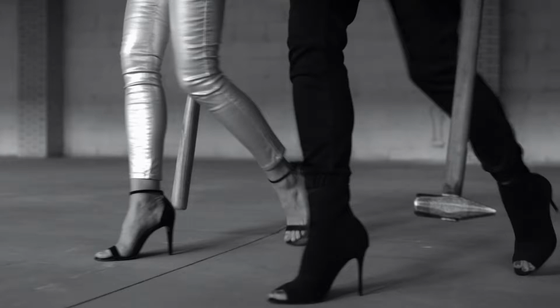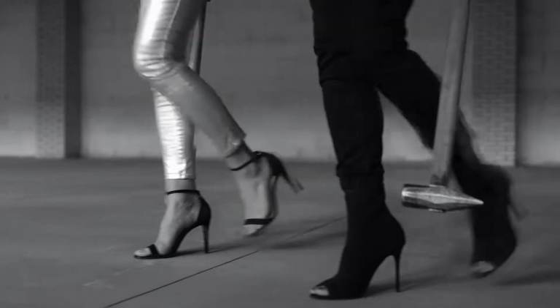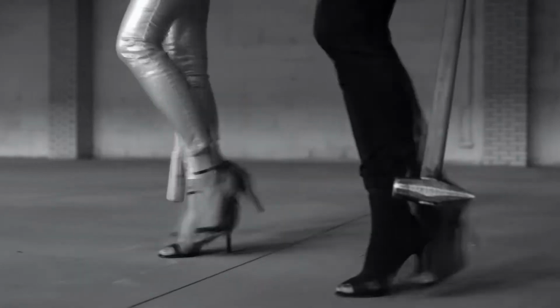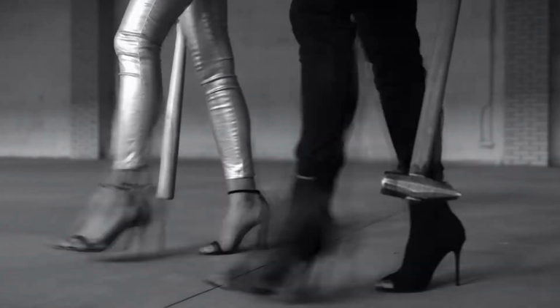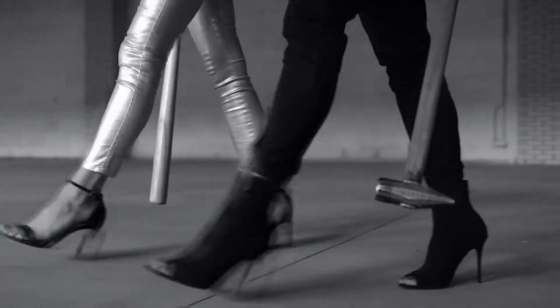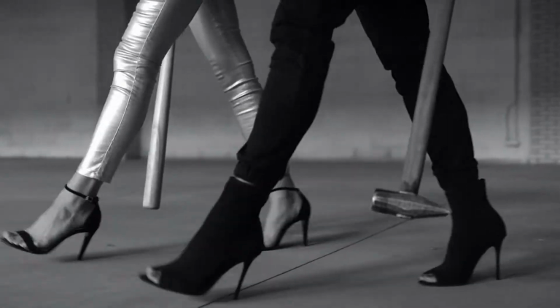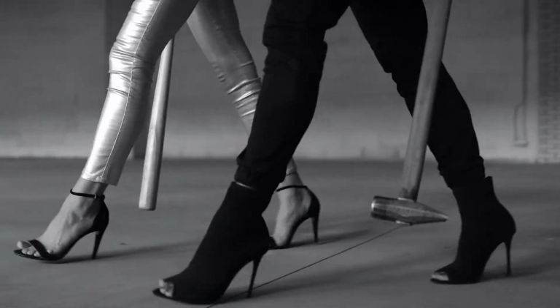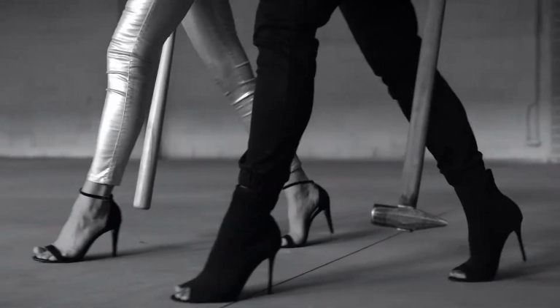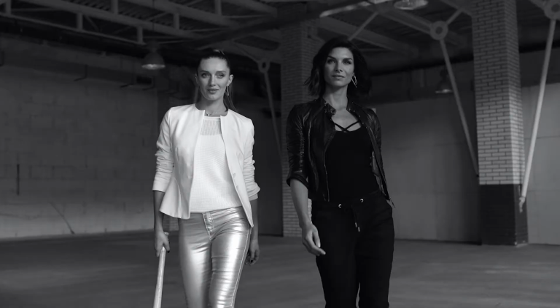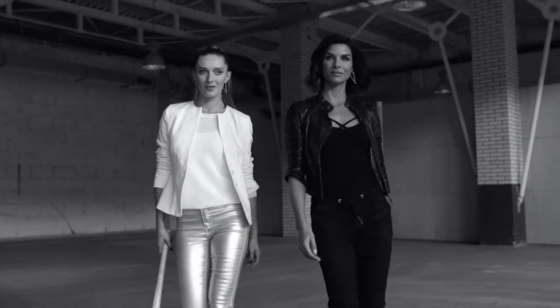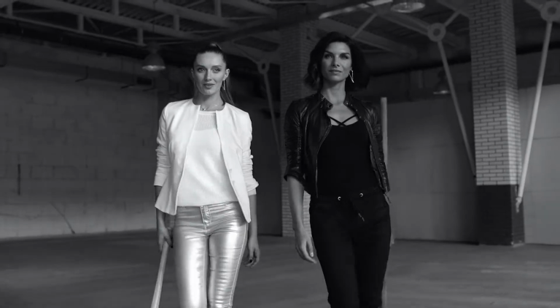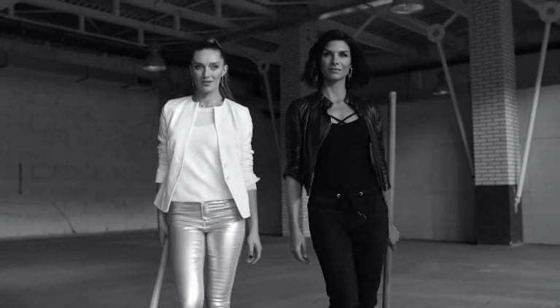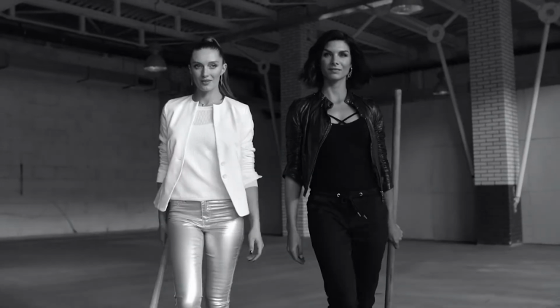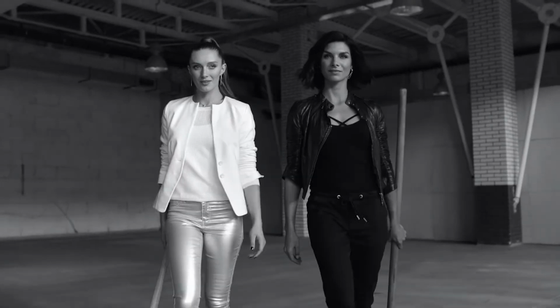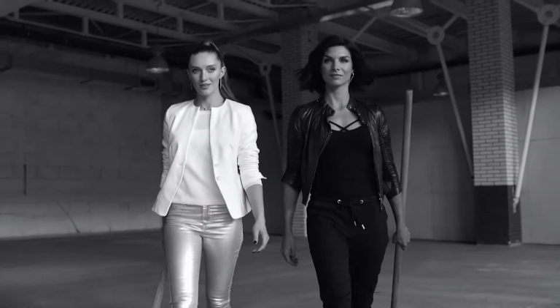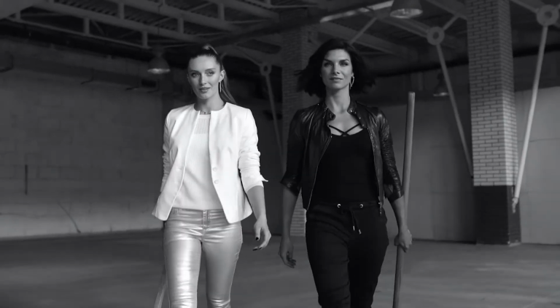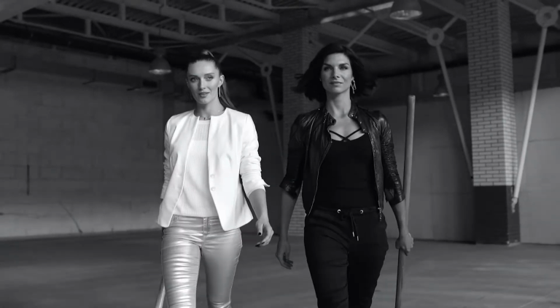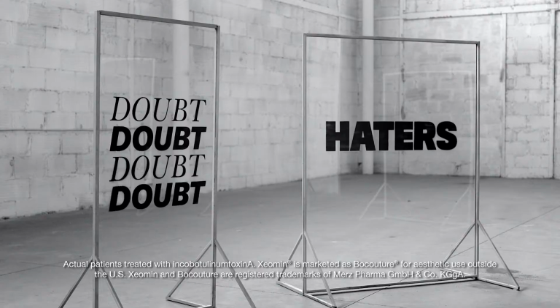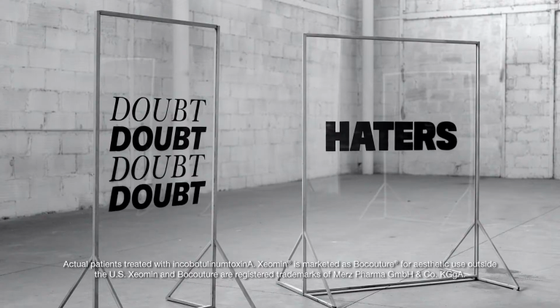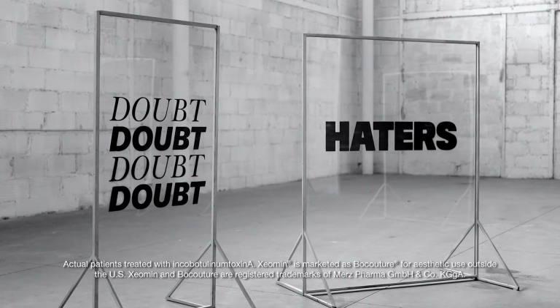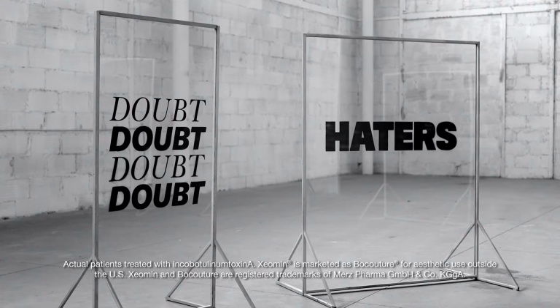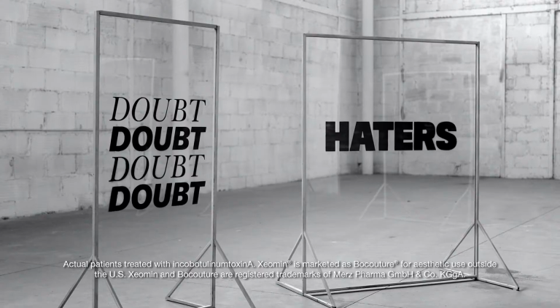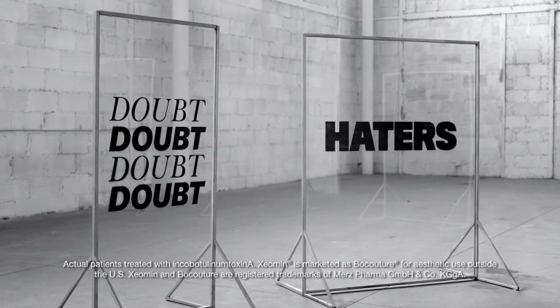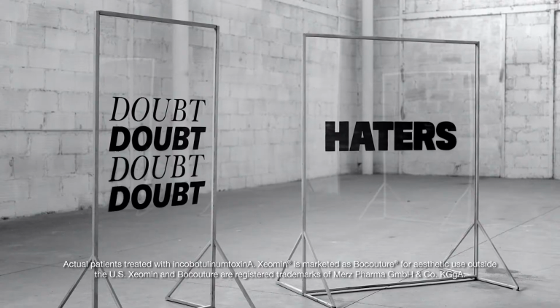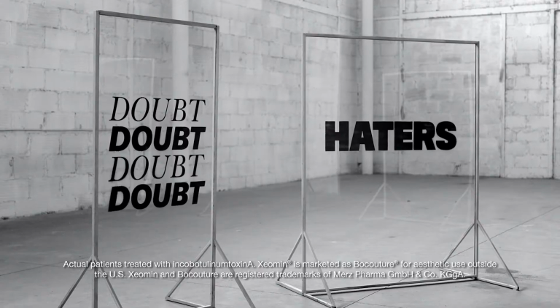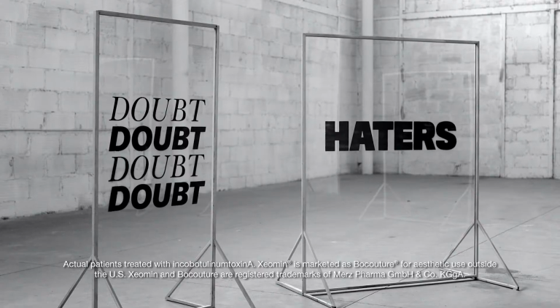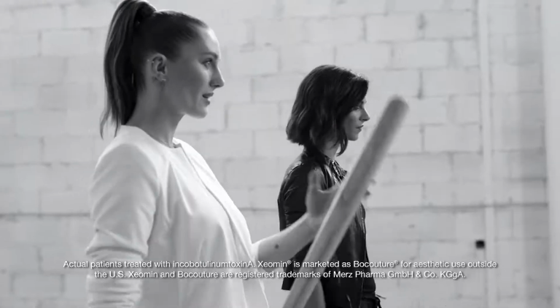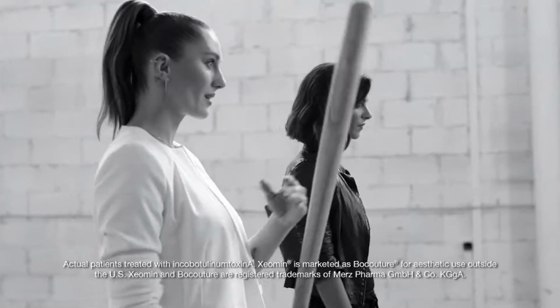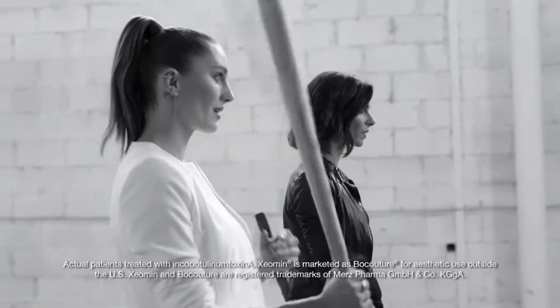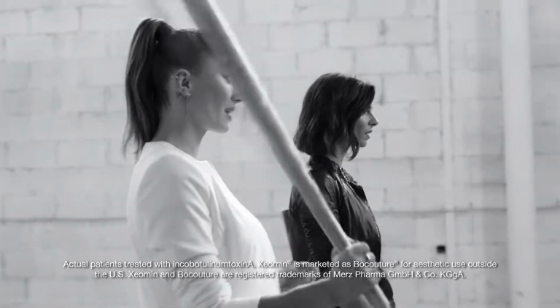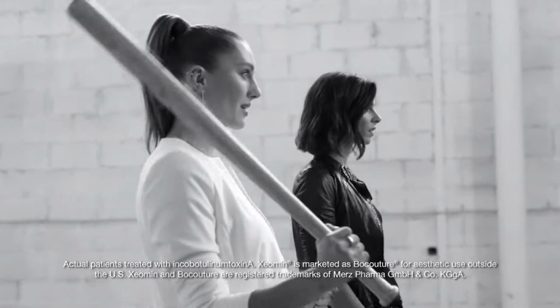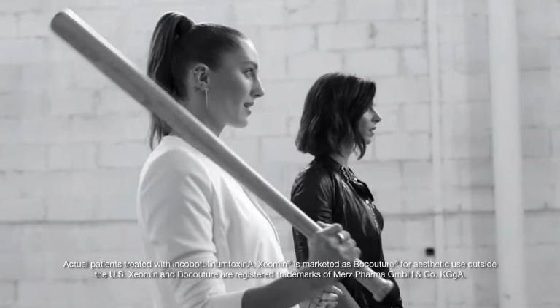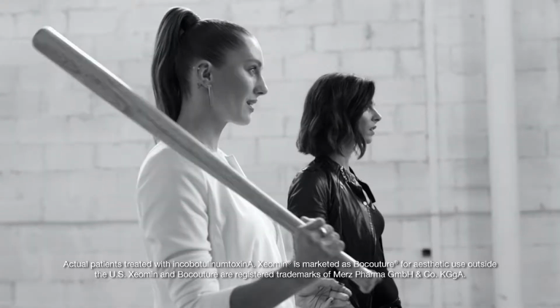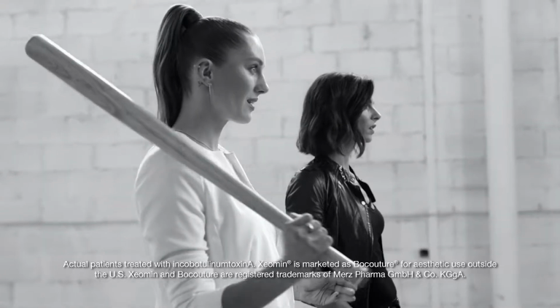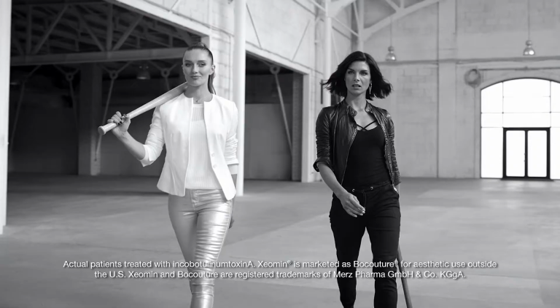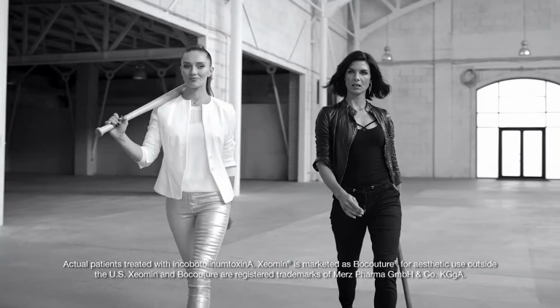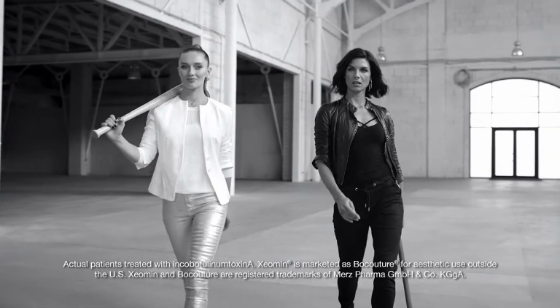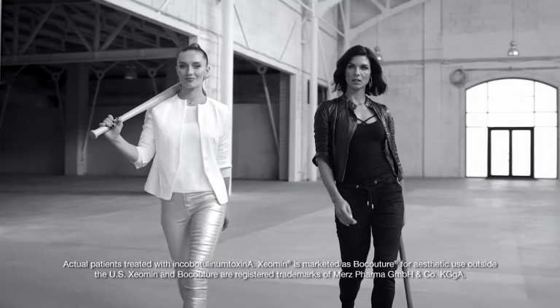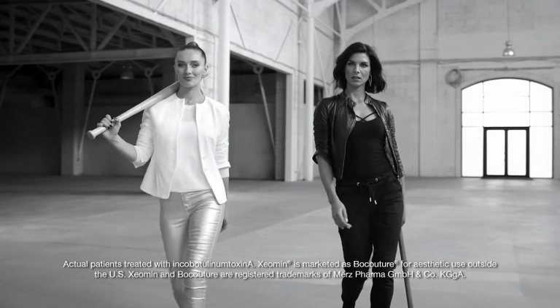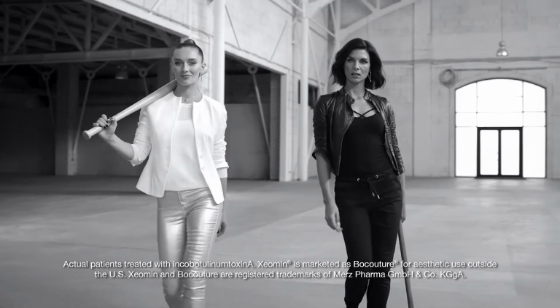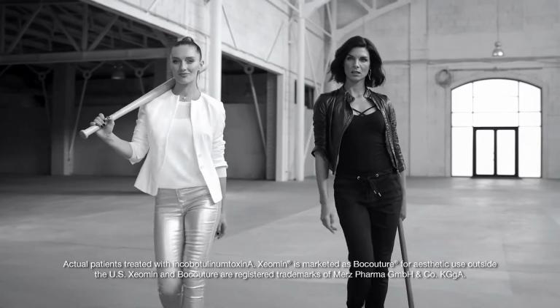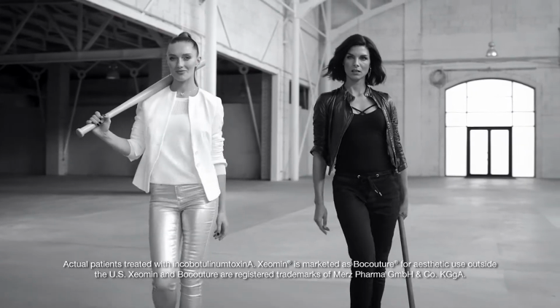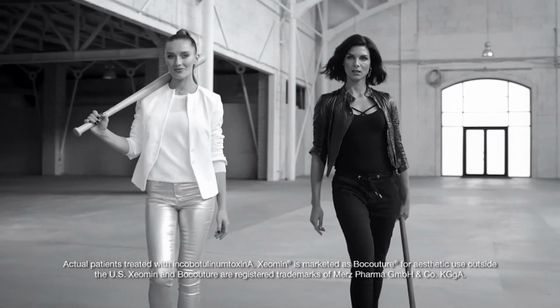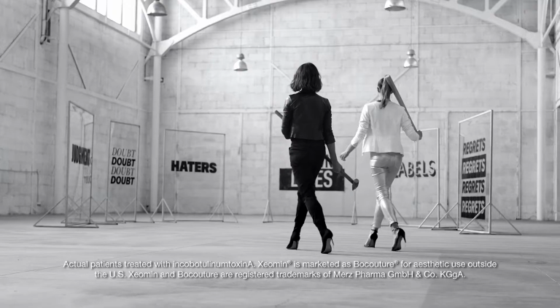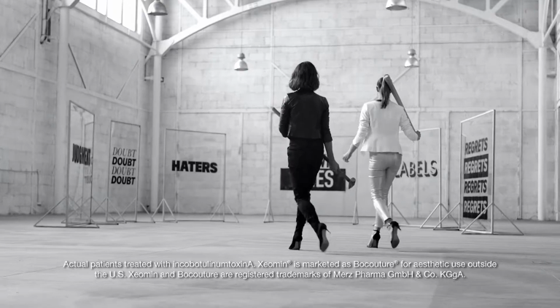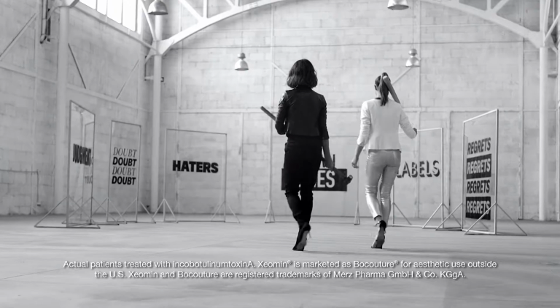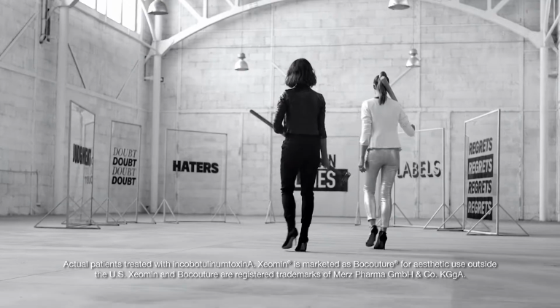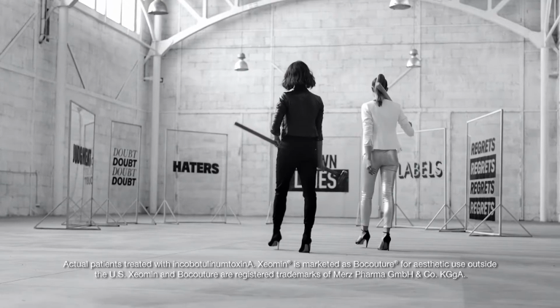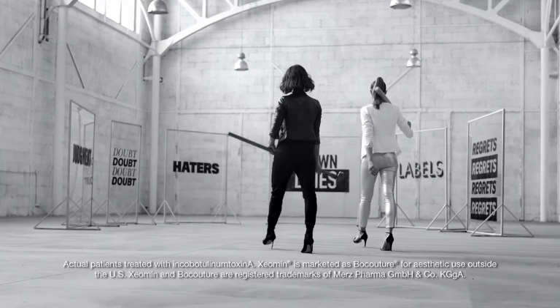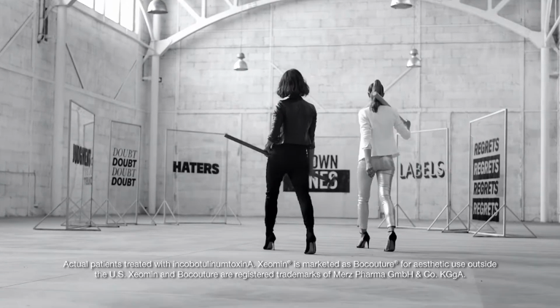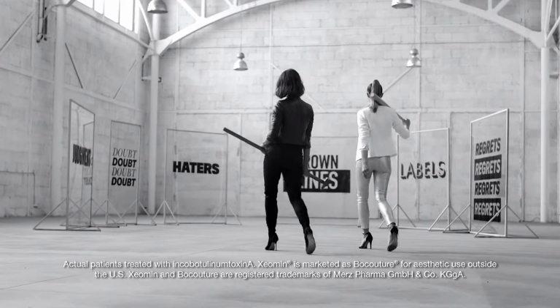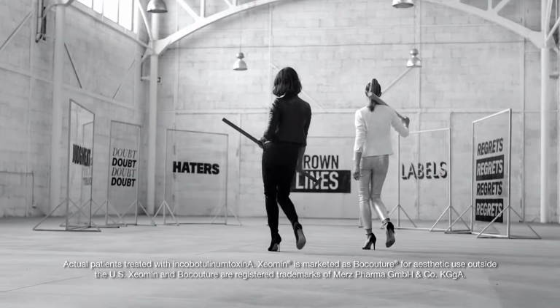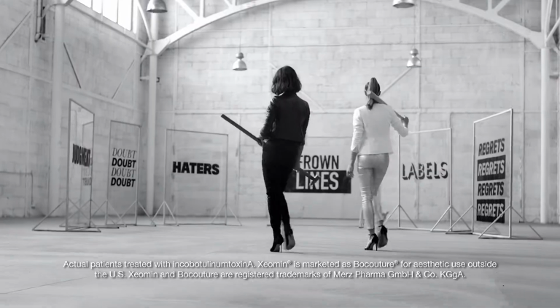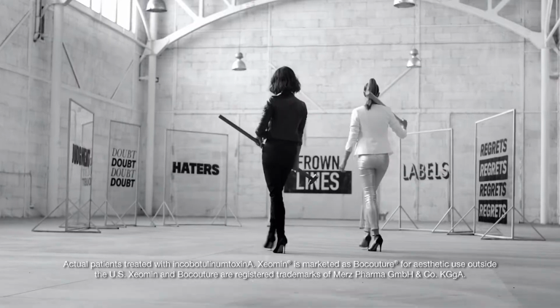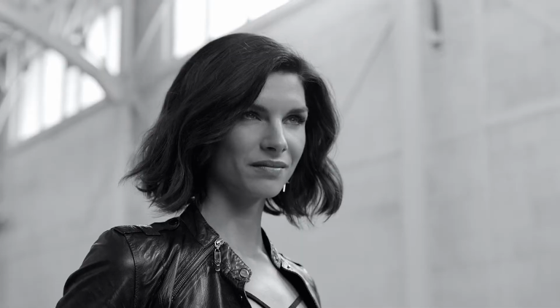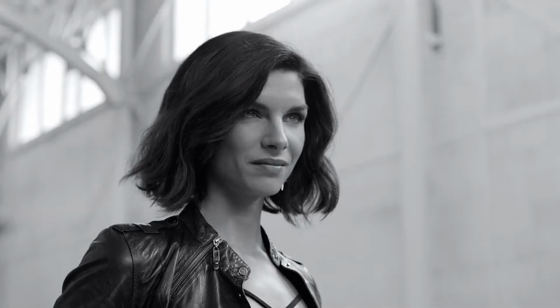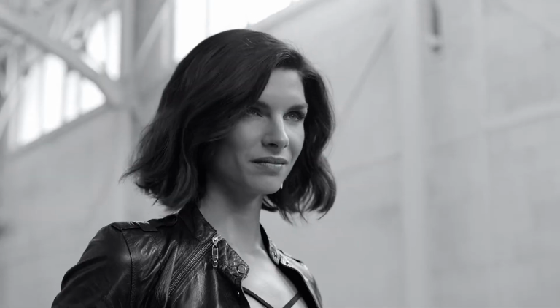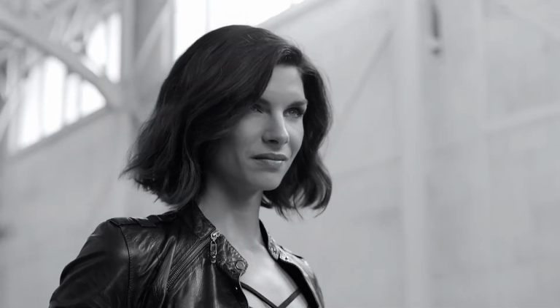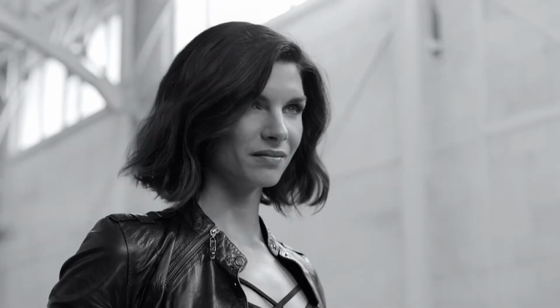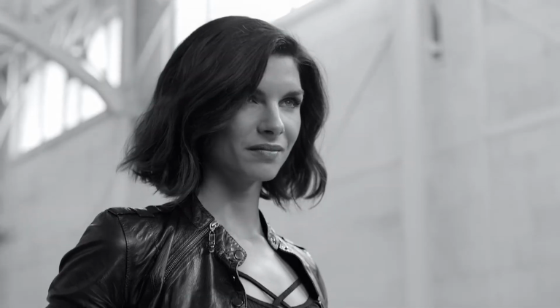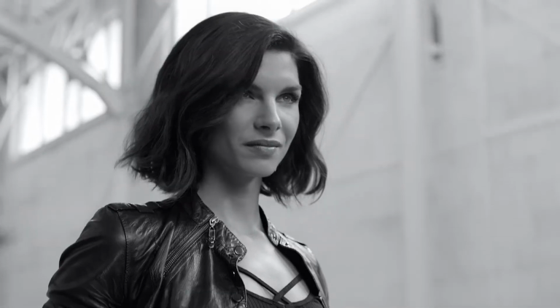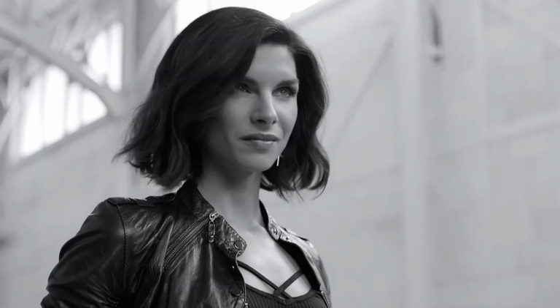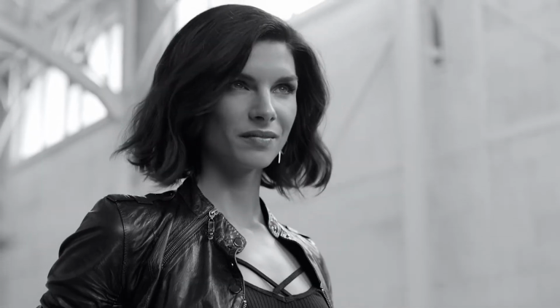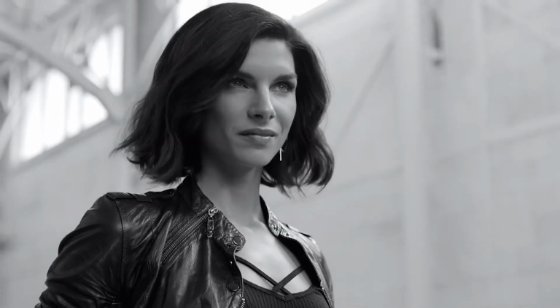This is a message for all the haters. My face, my decision. Hello, Xeomin. And see you later, frown lines.